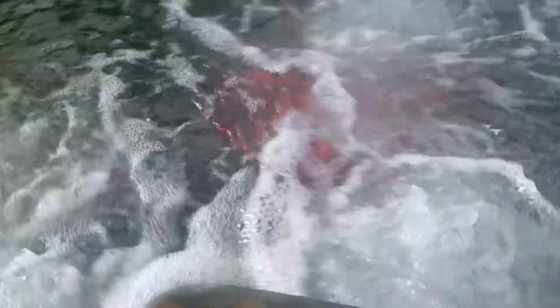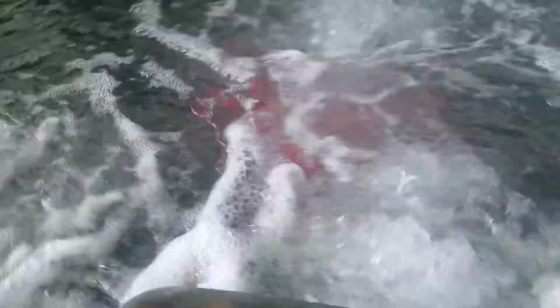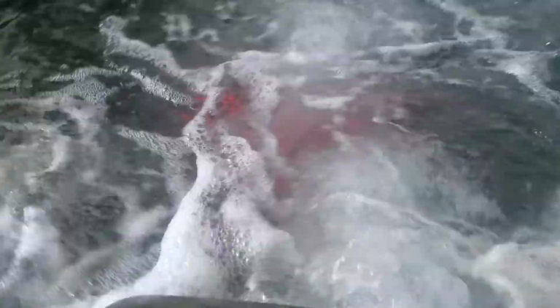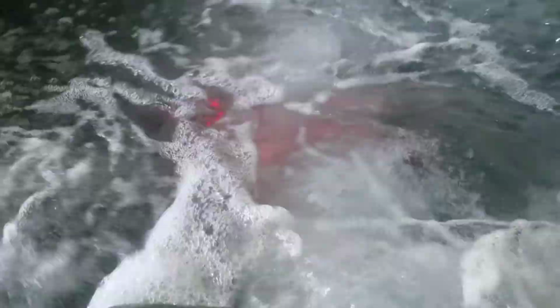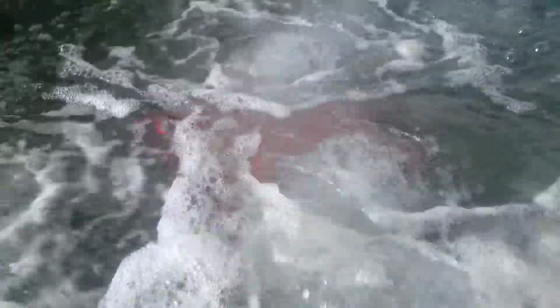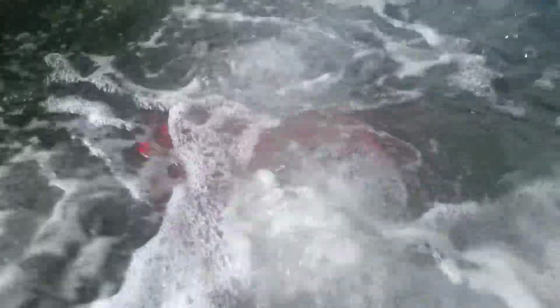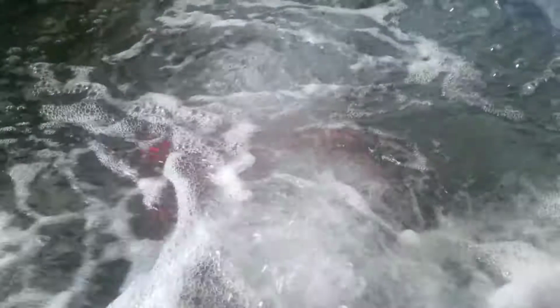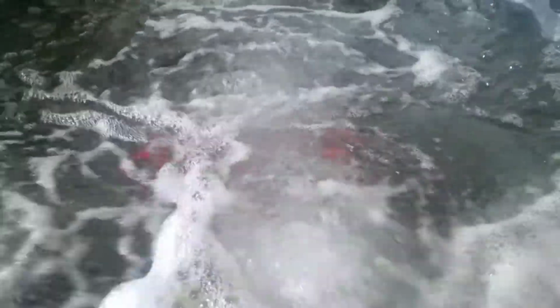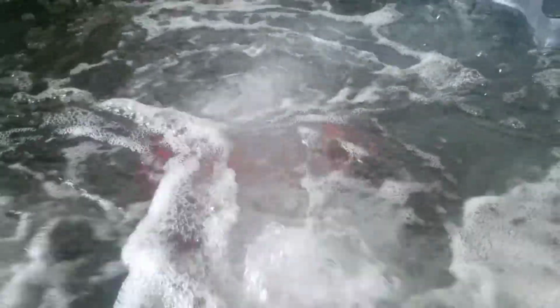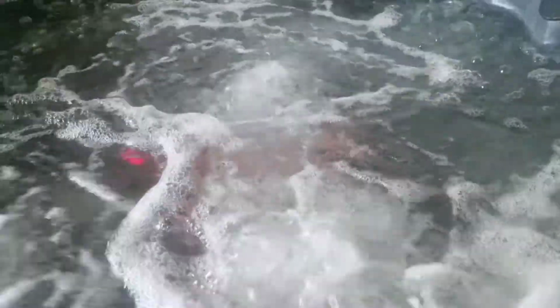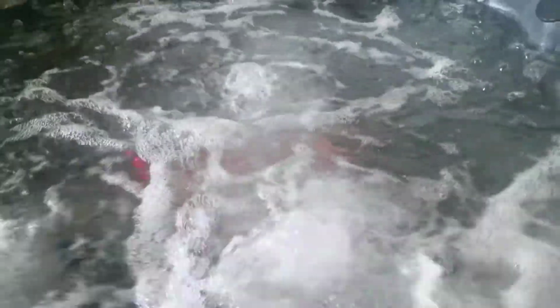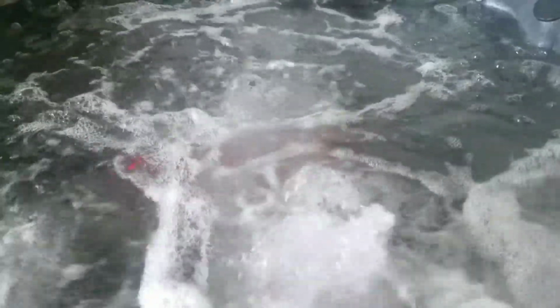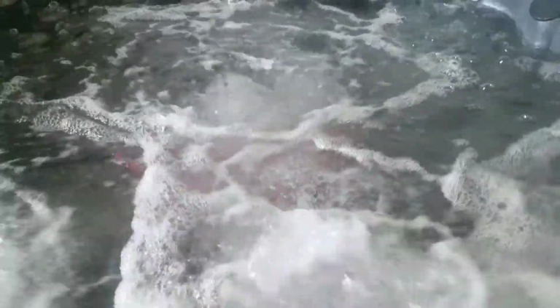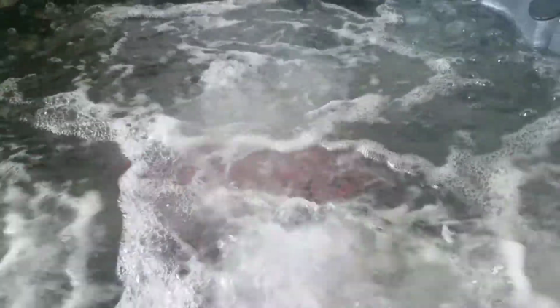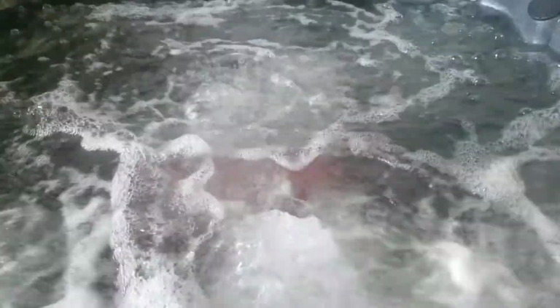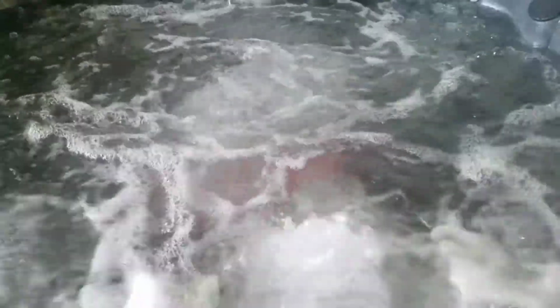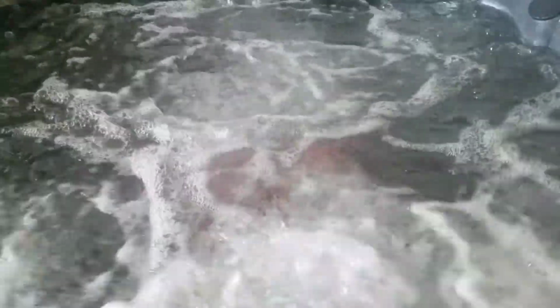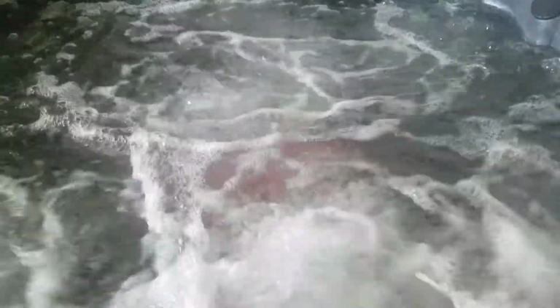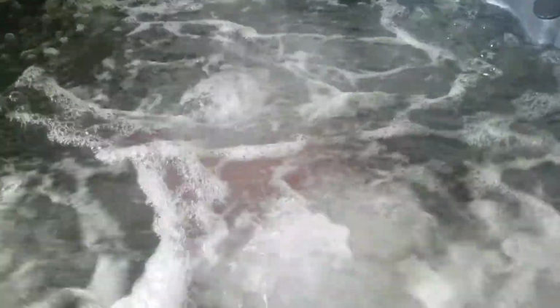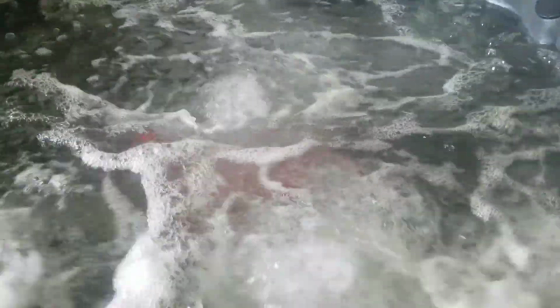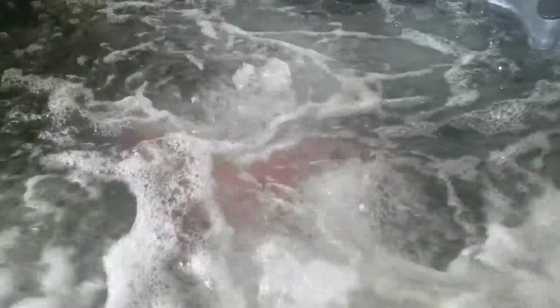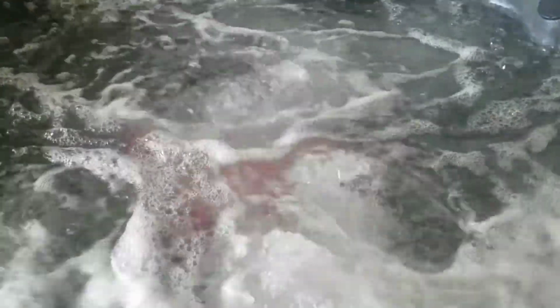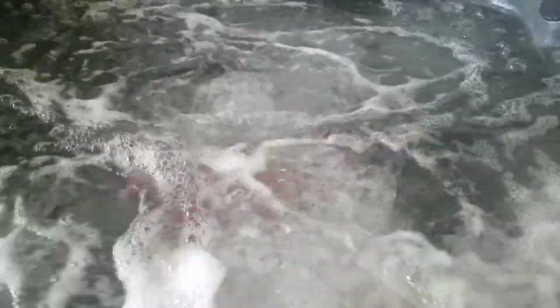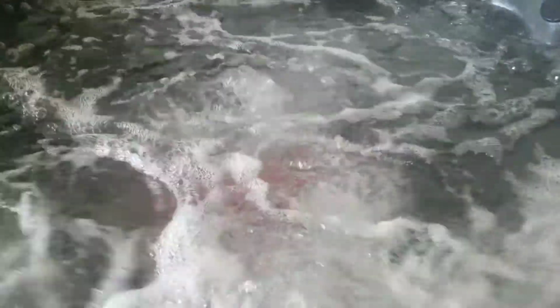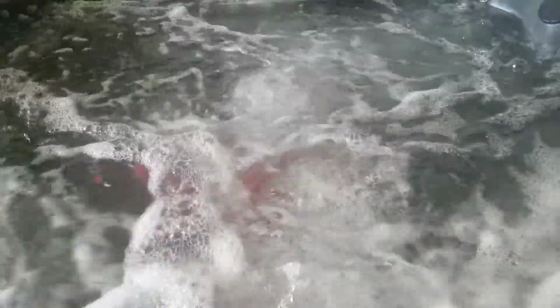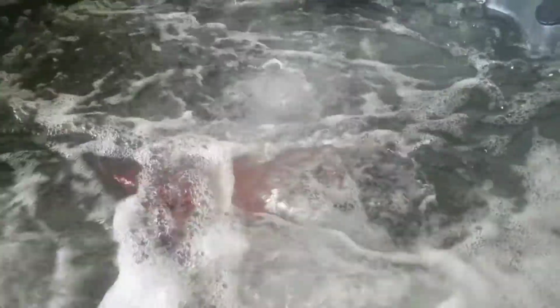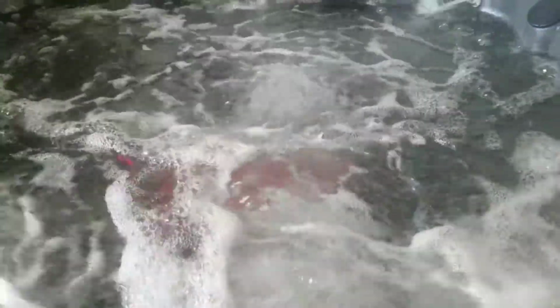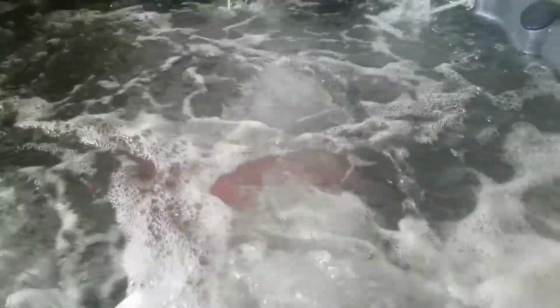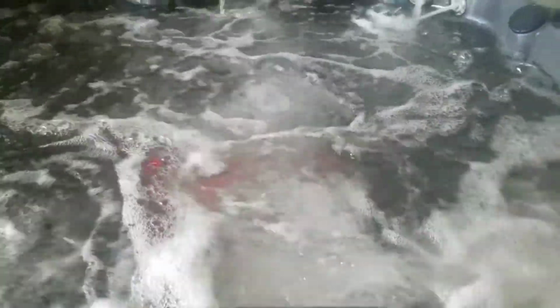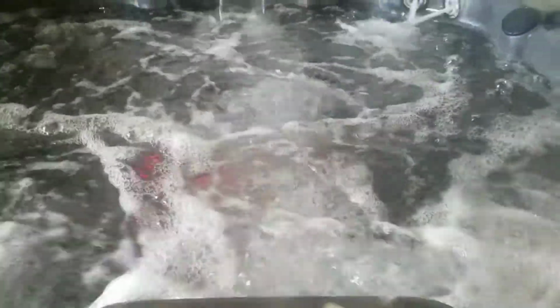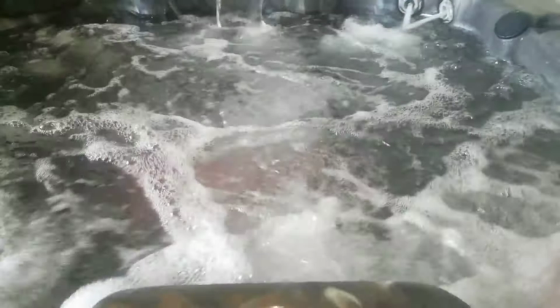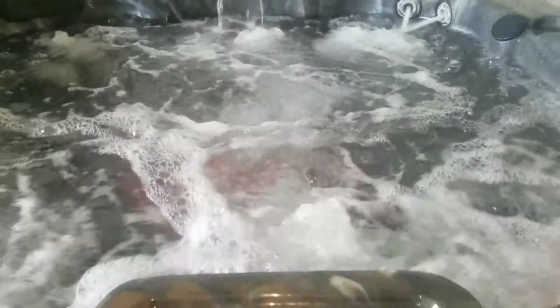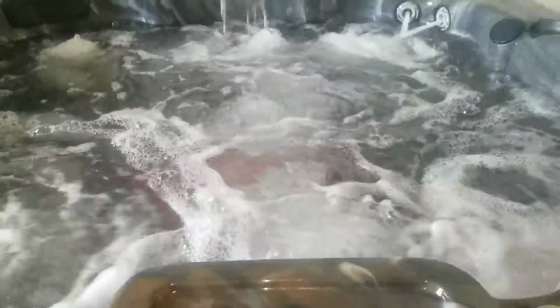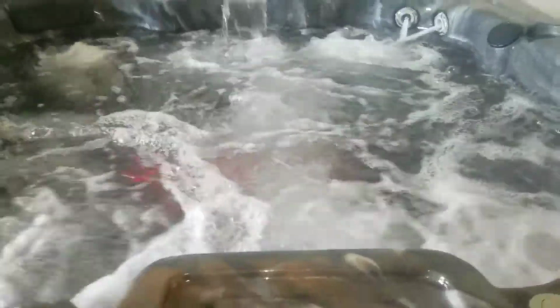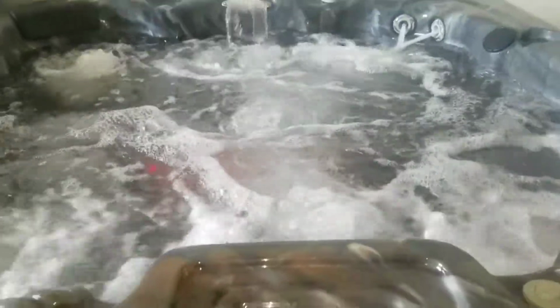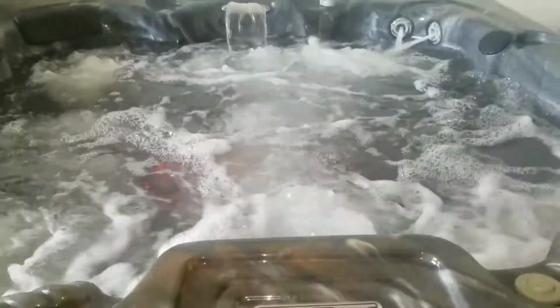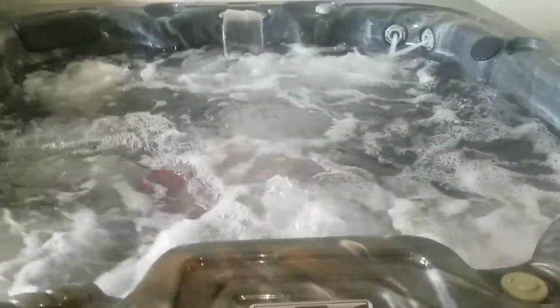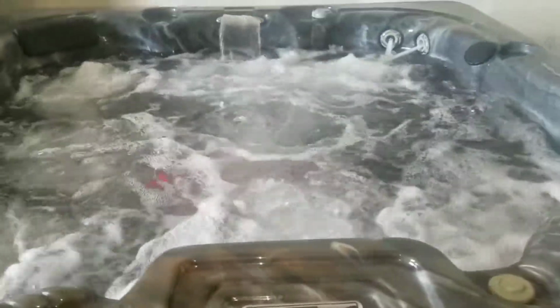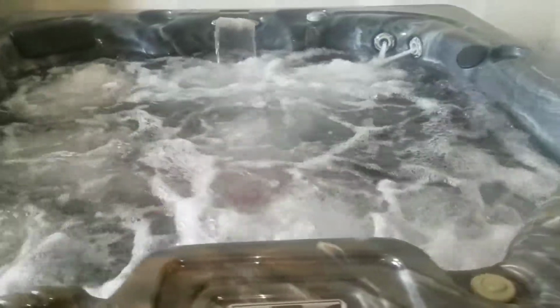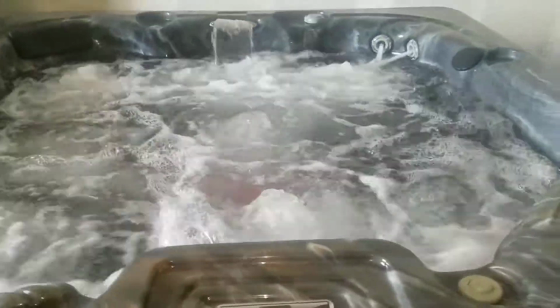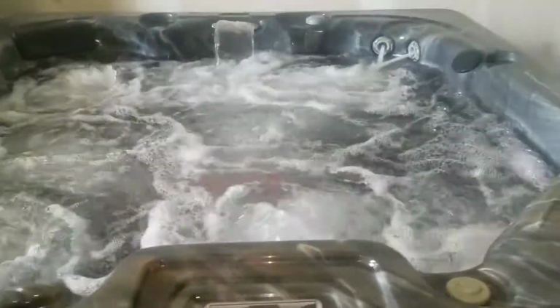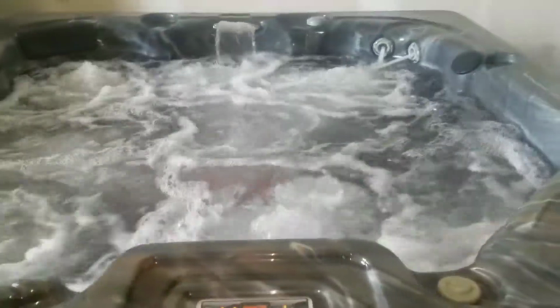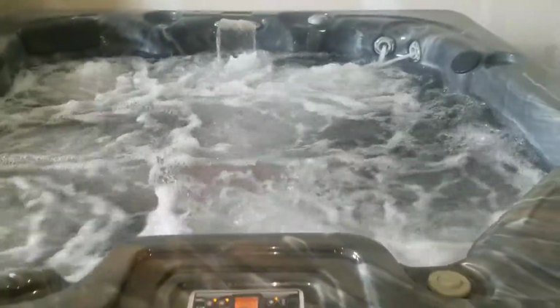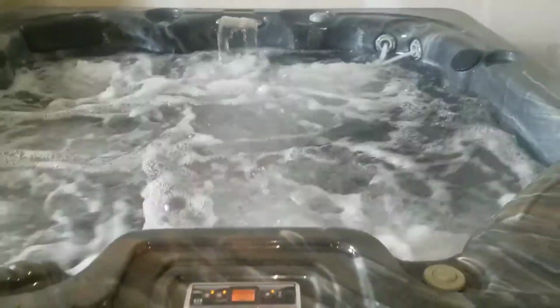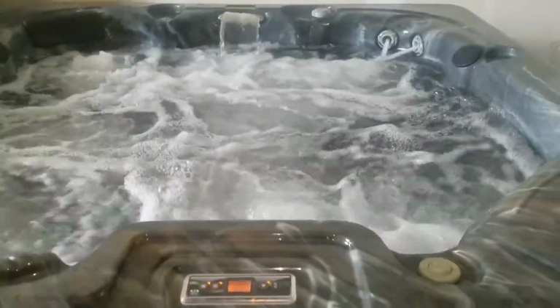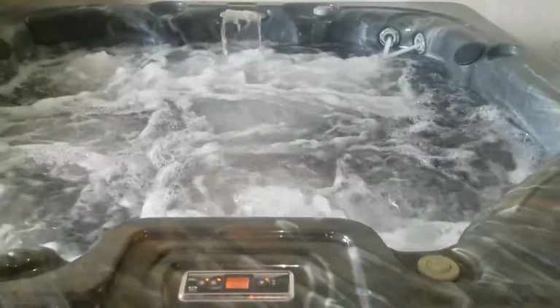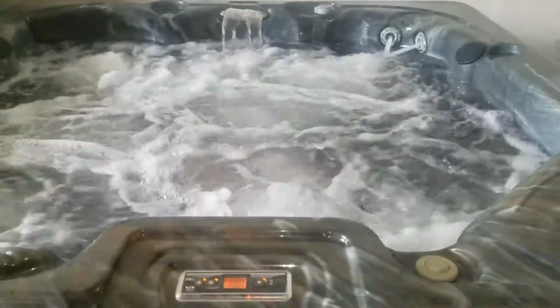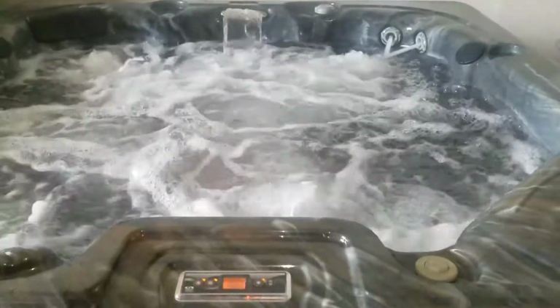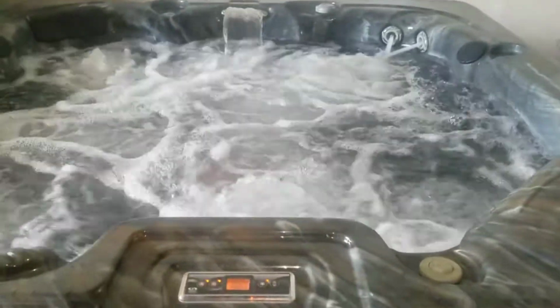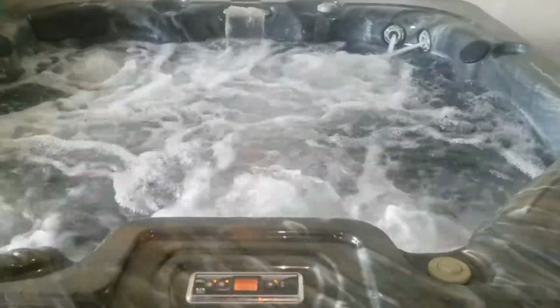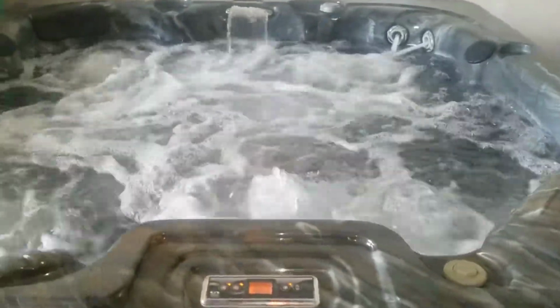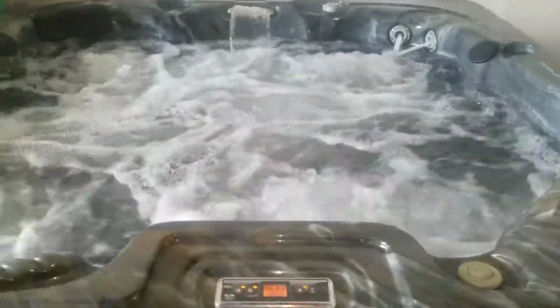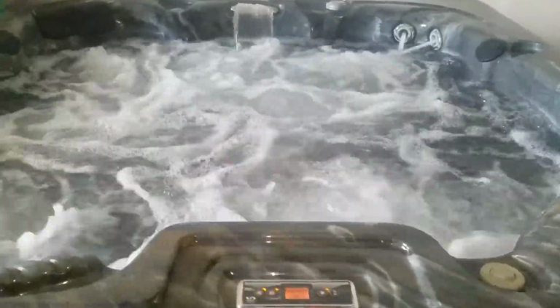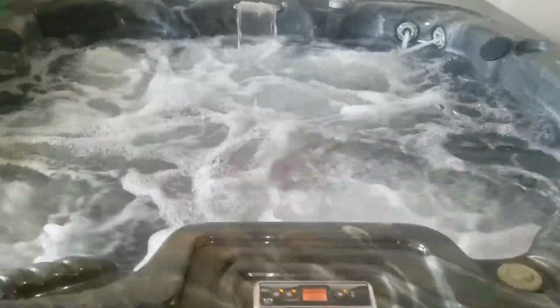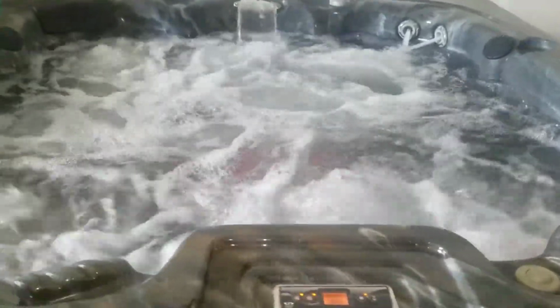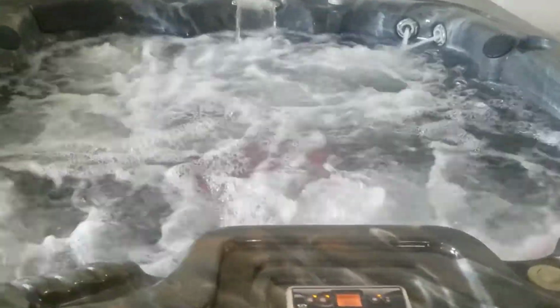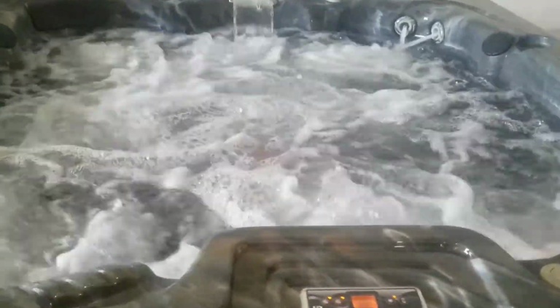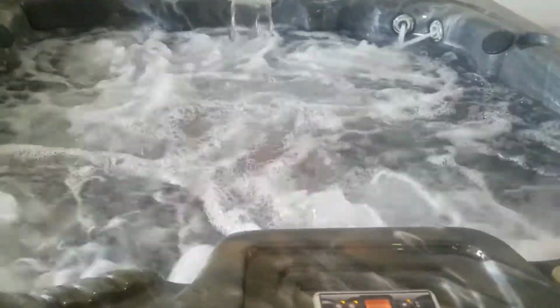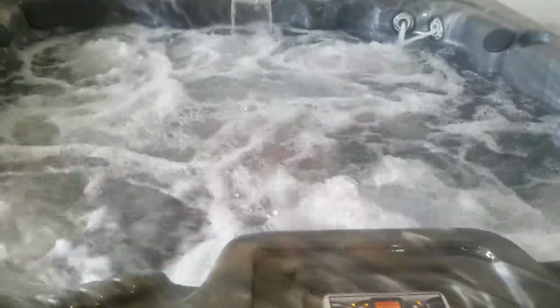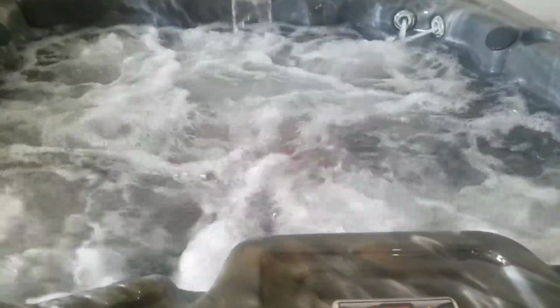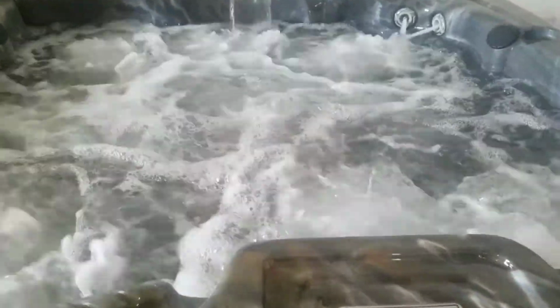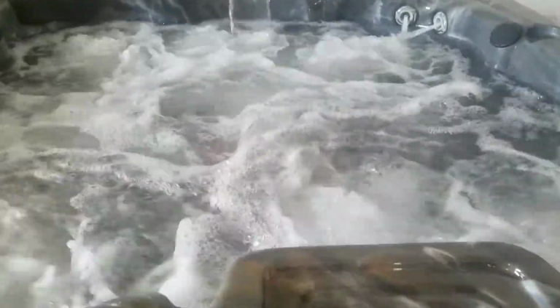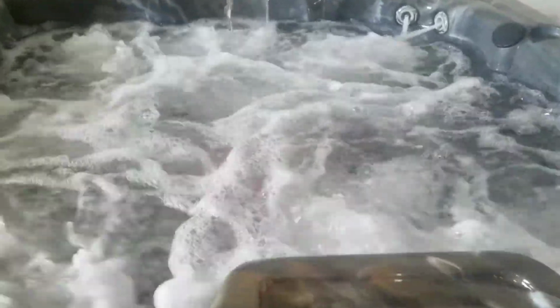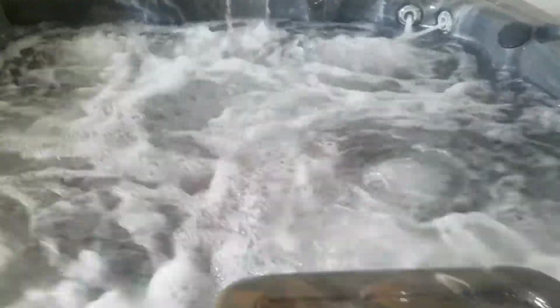It's got some jets in the floor as well. Let's turn on that second pump and watch those neck jets over there in the corner.